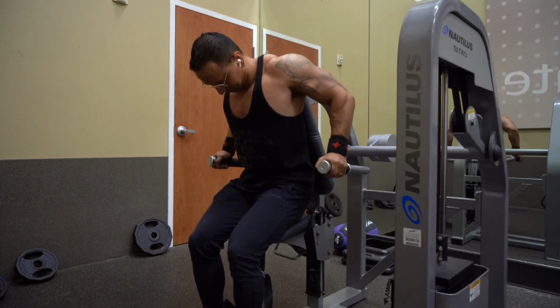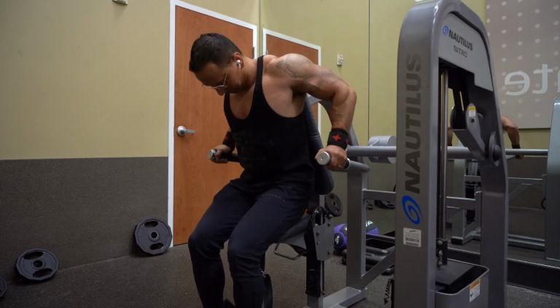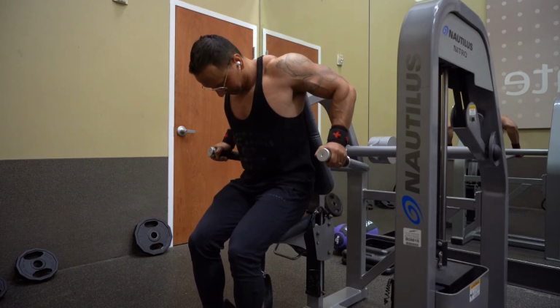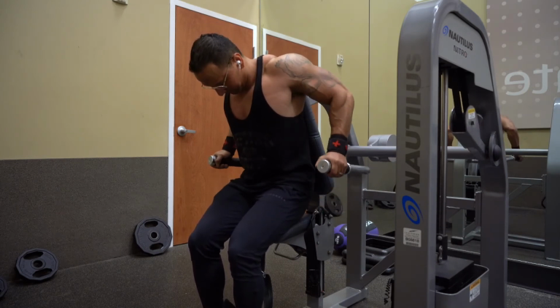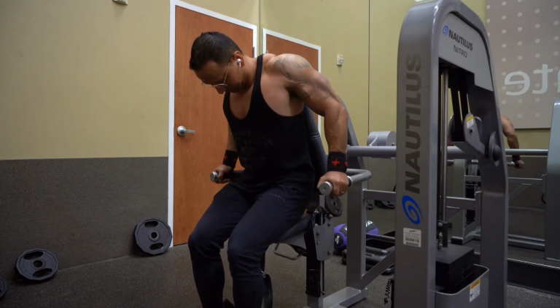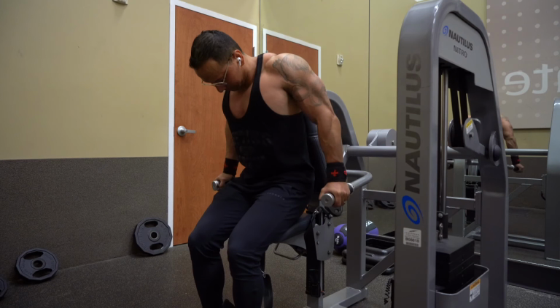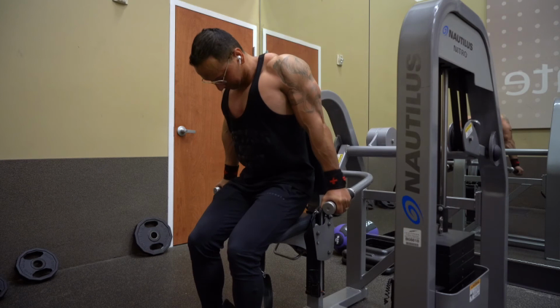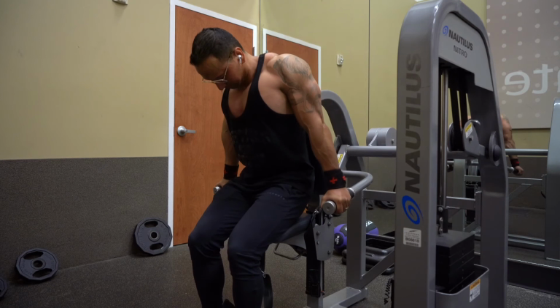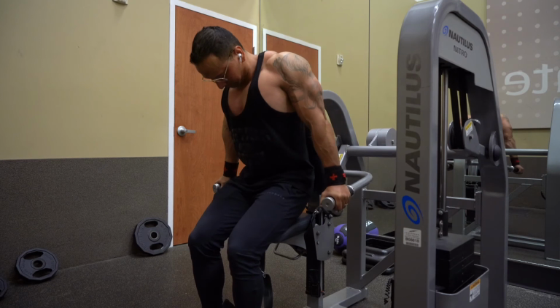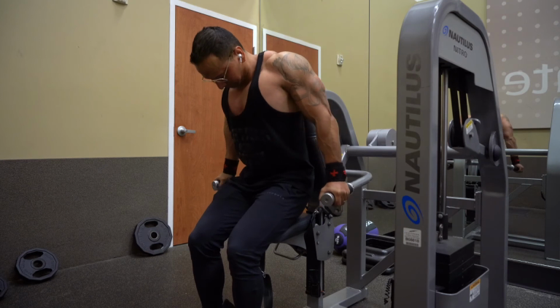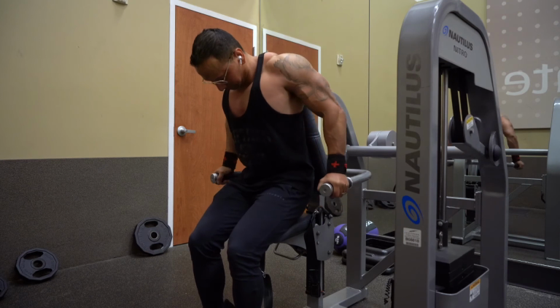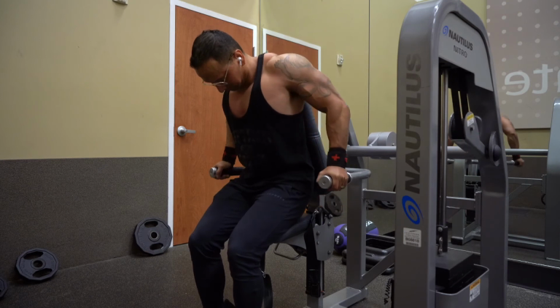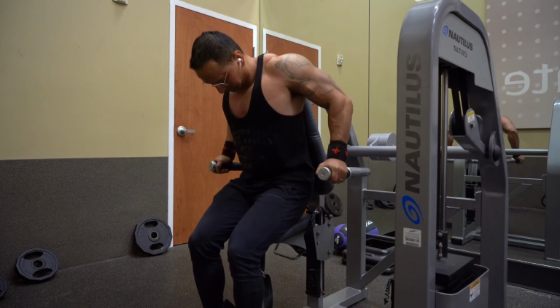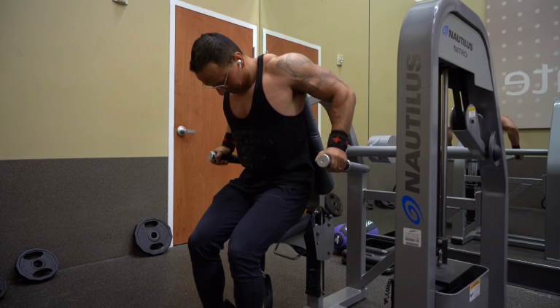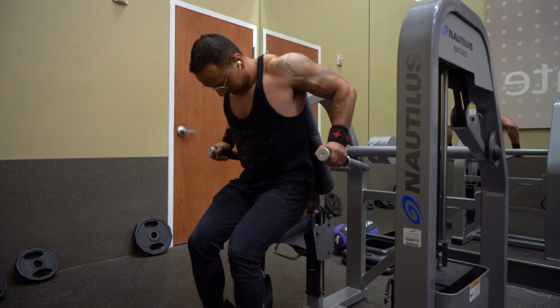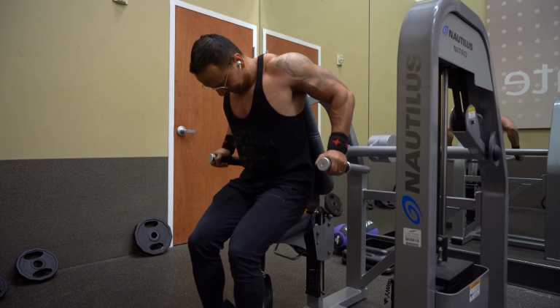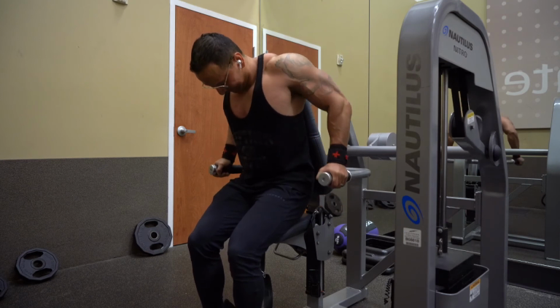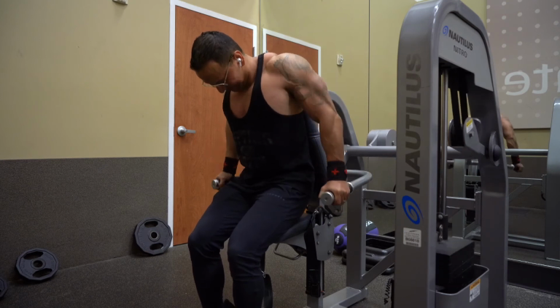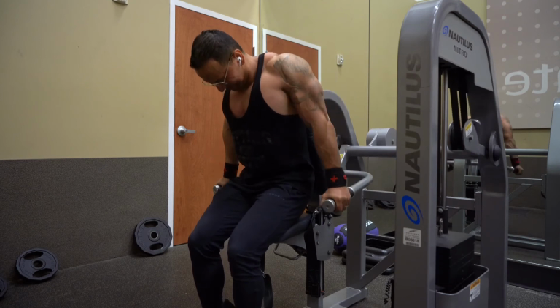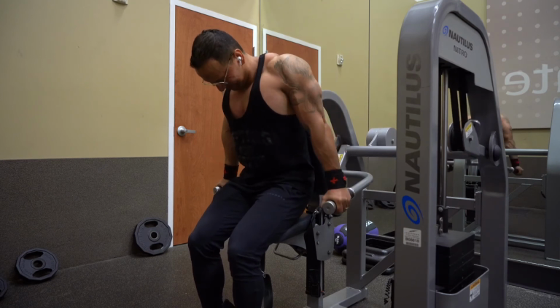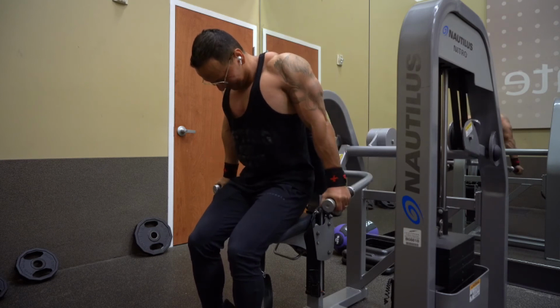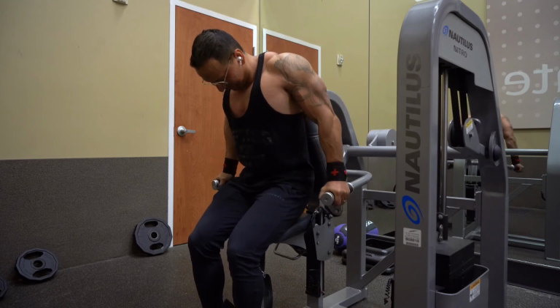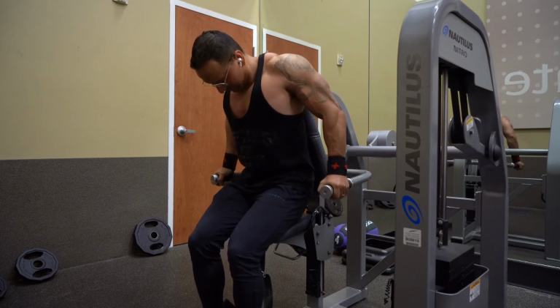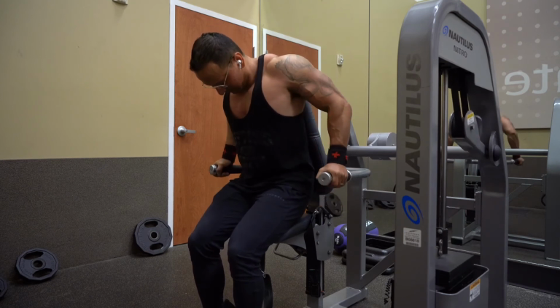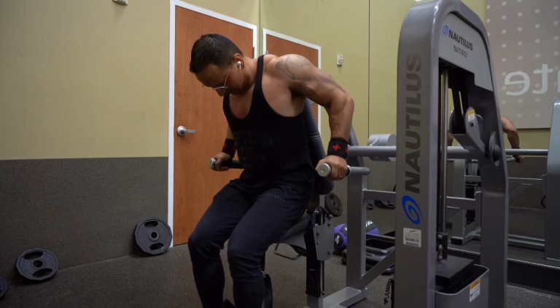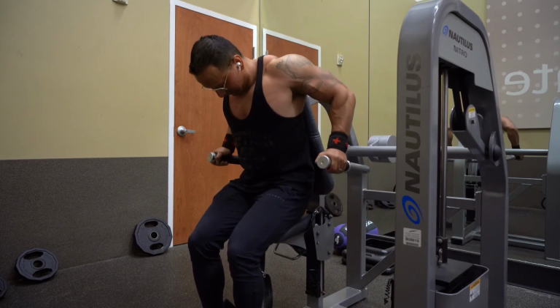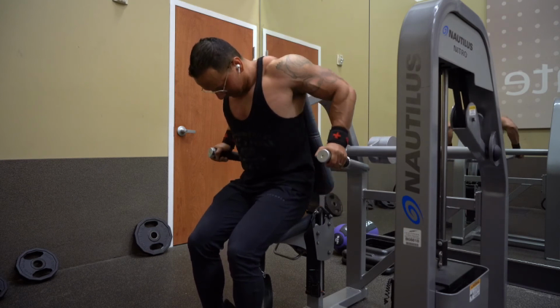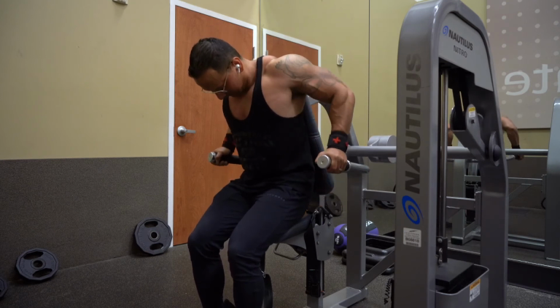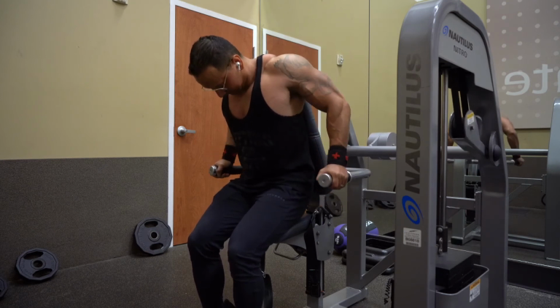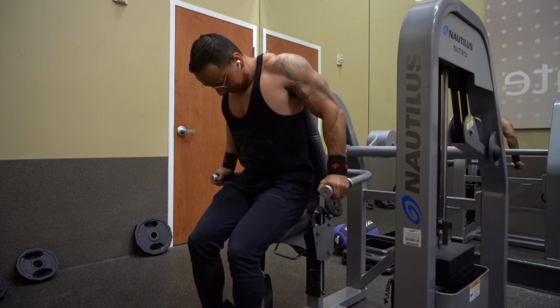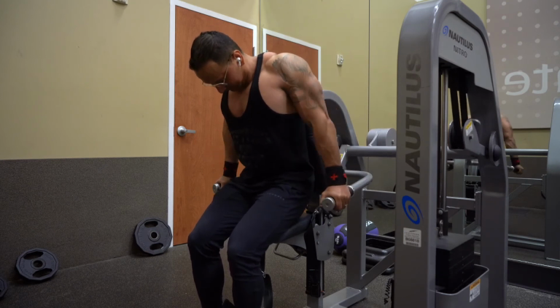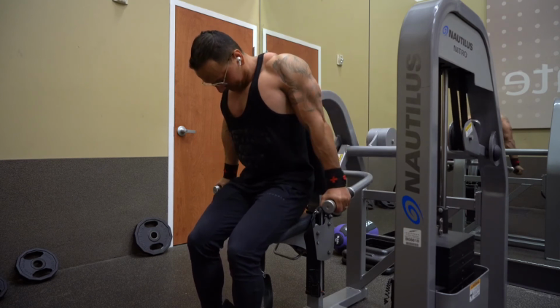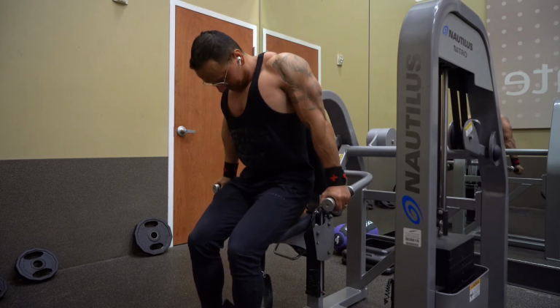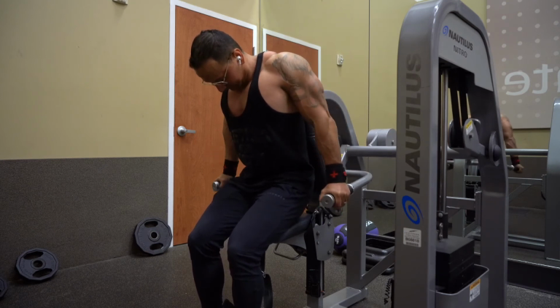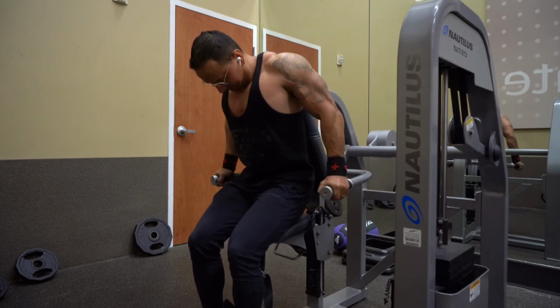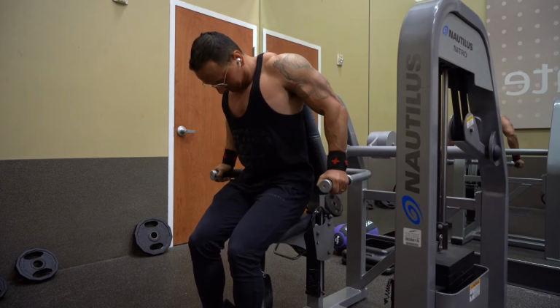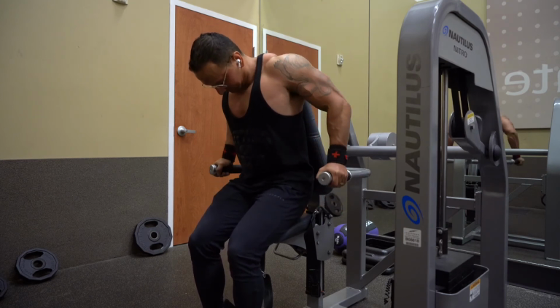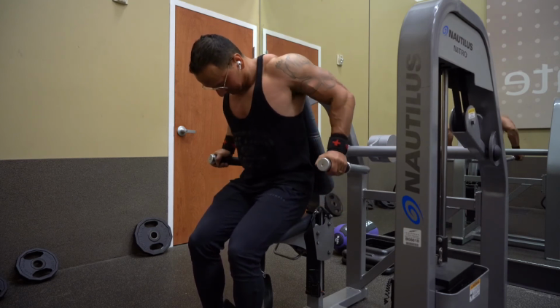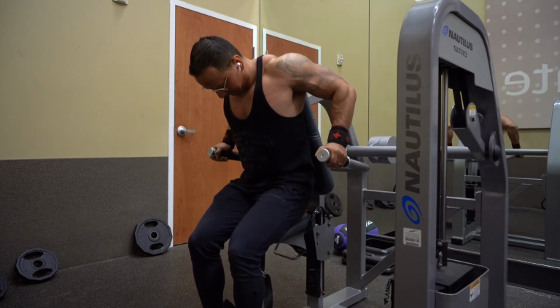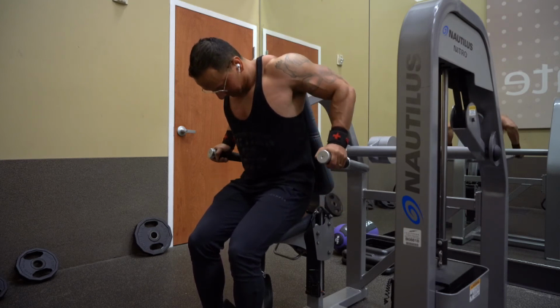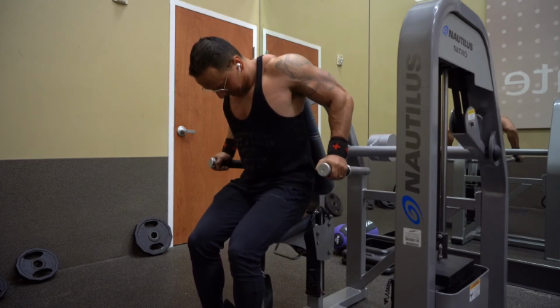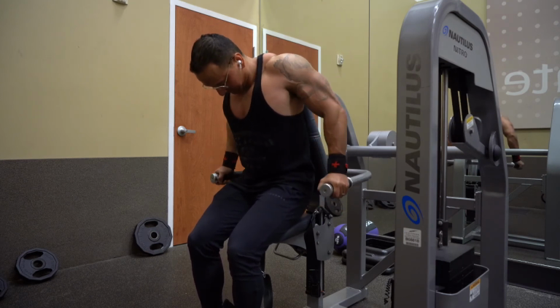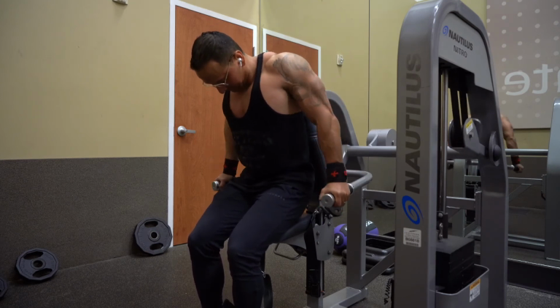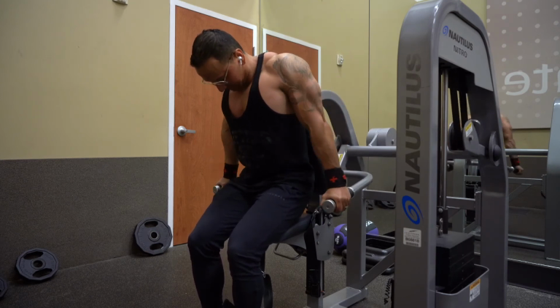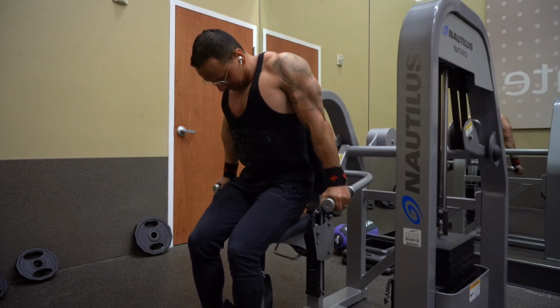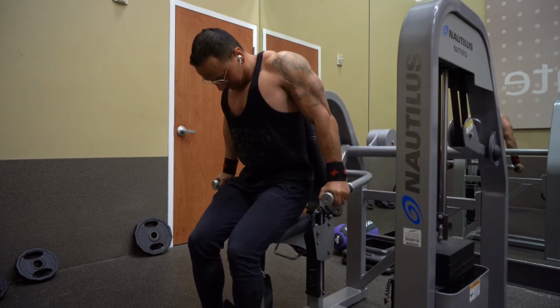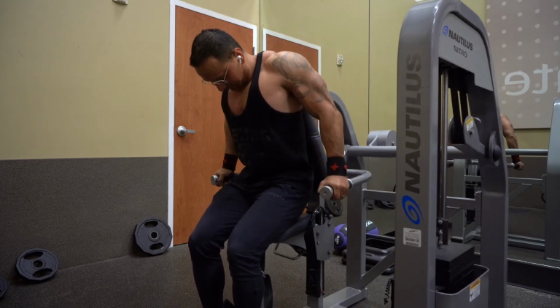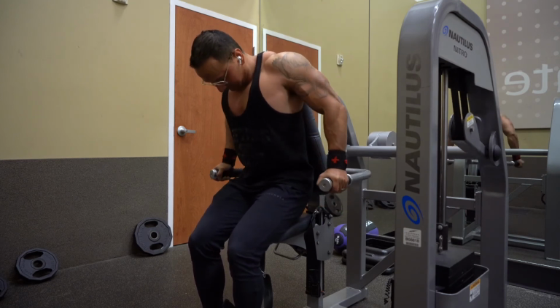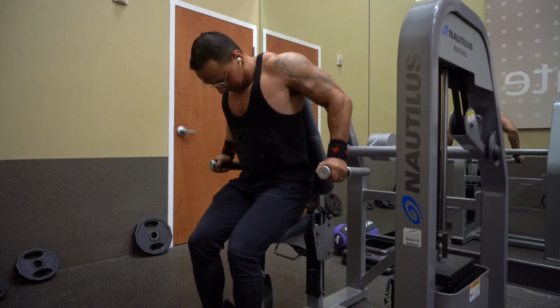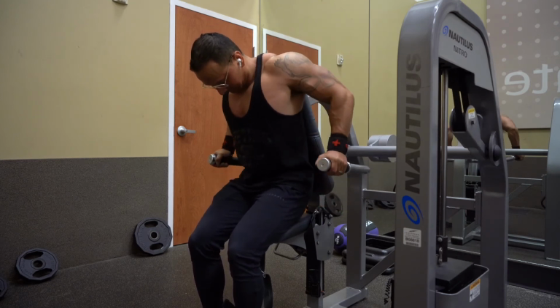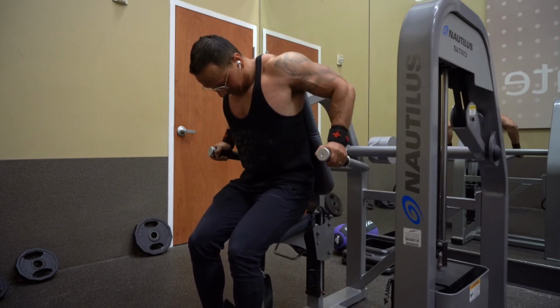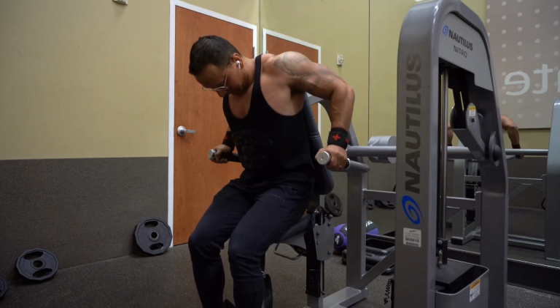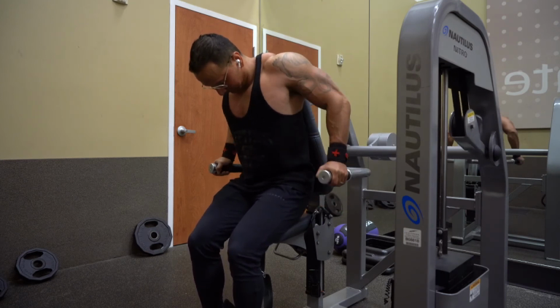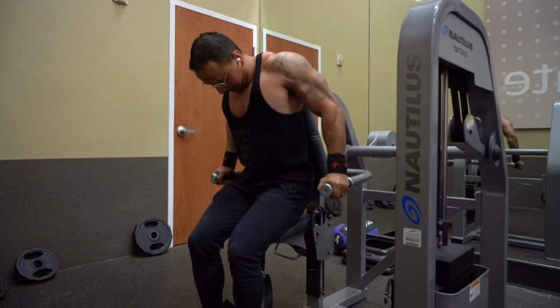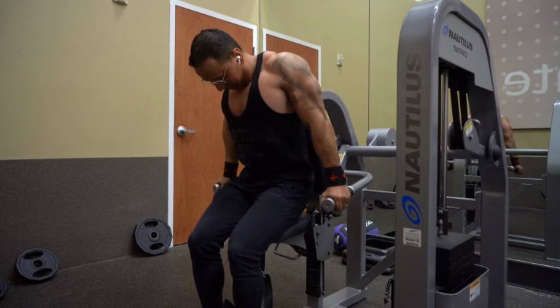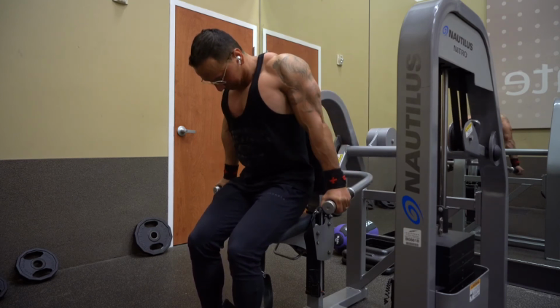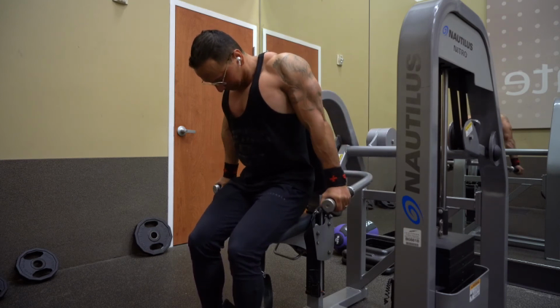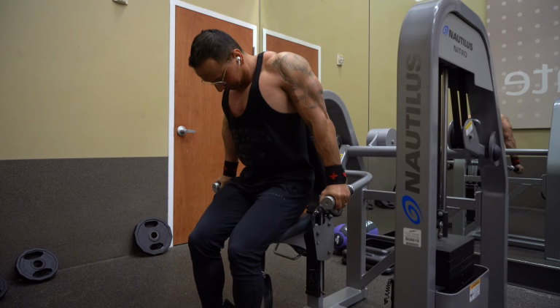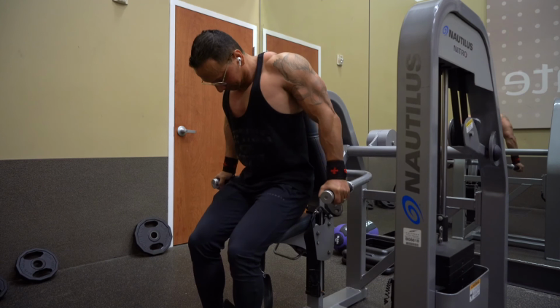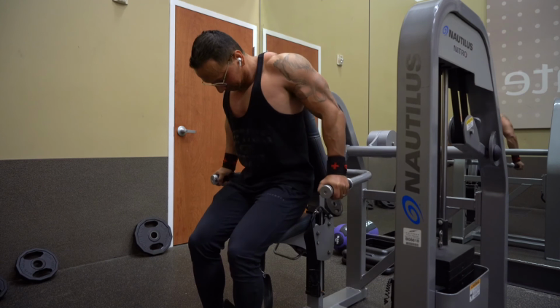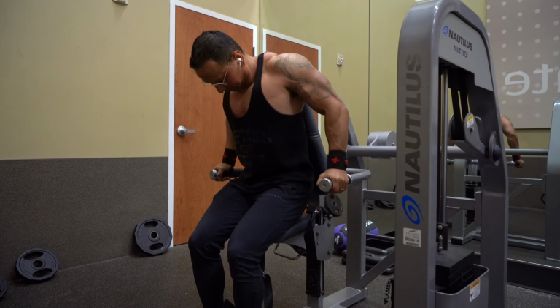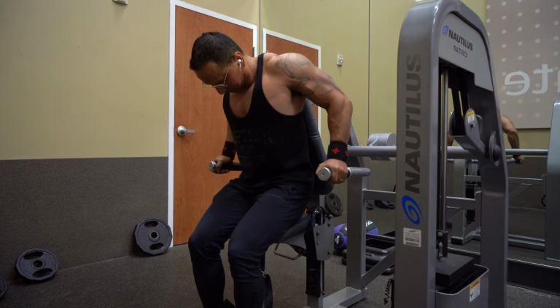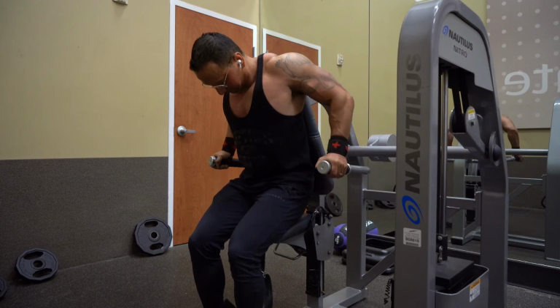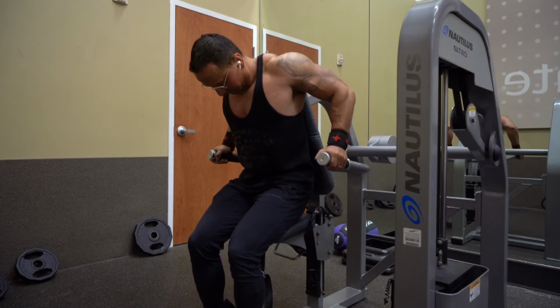You can add pauses to make it more difficult, but overall, engage the muscle on every rep.